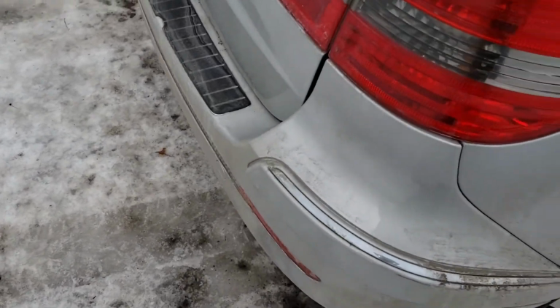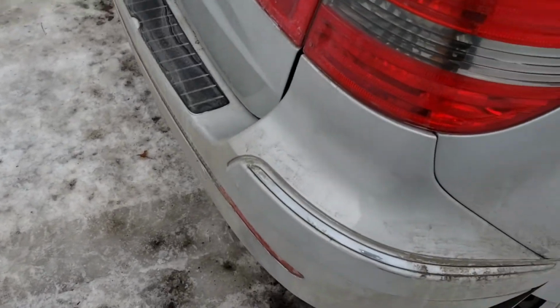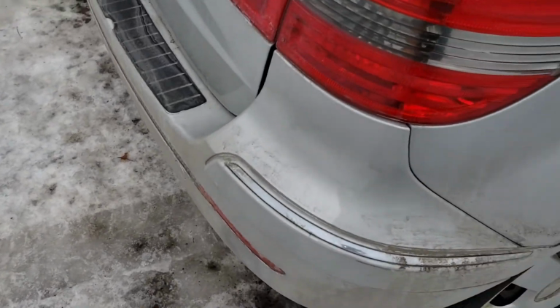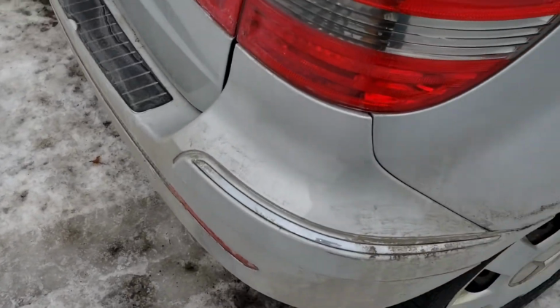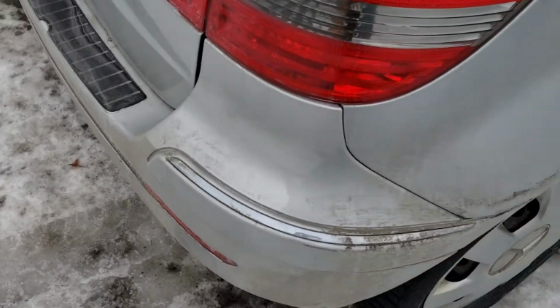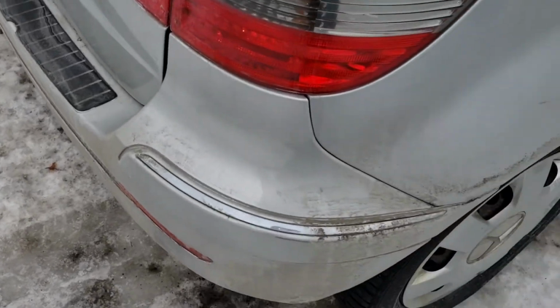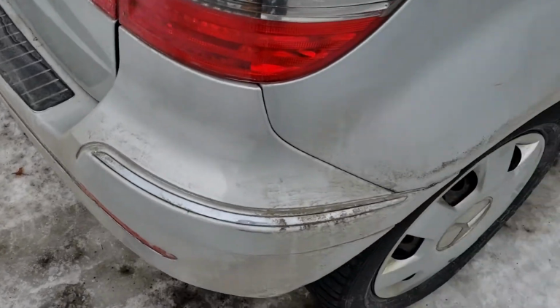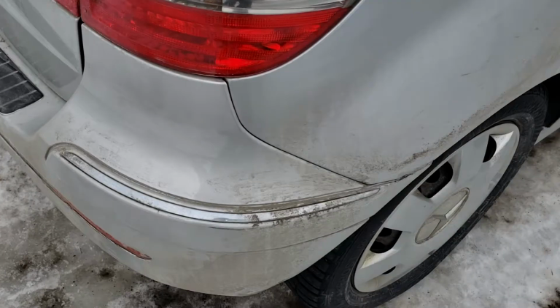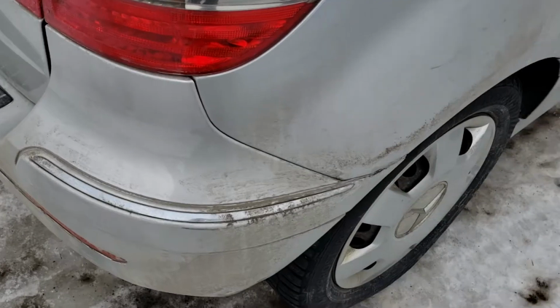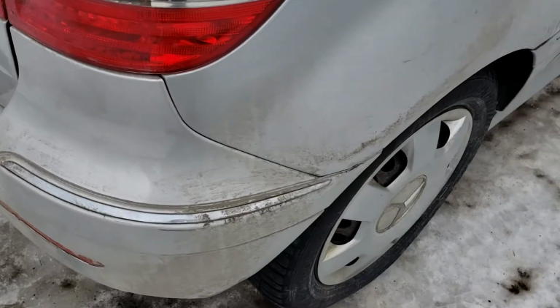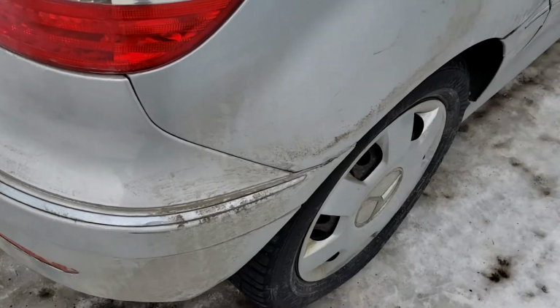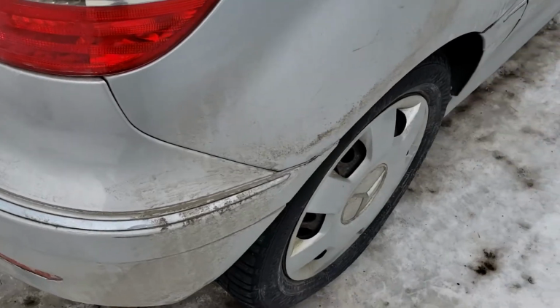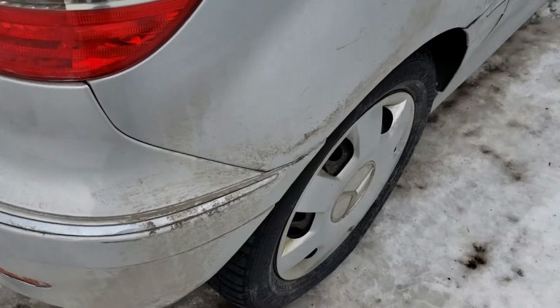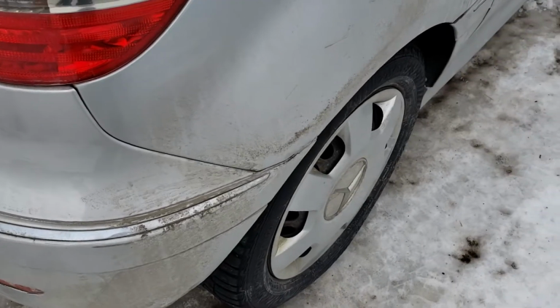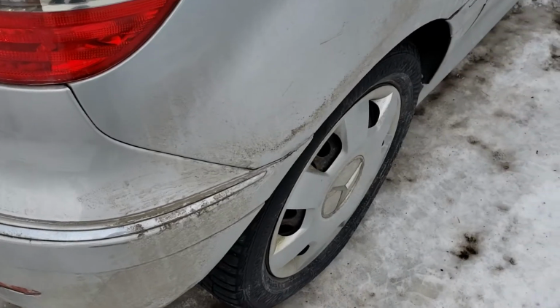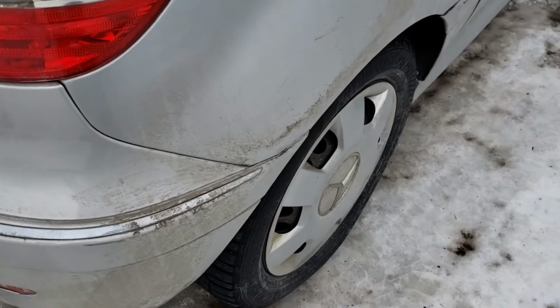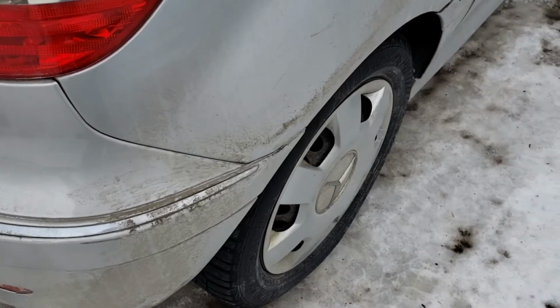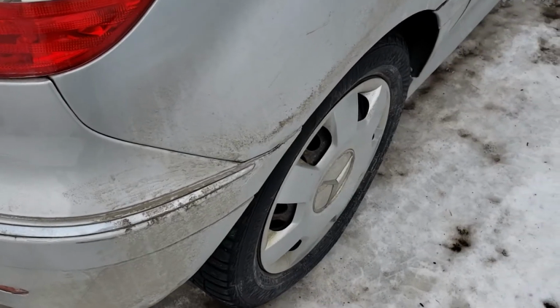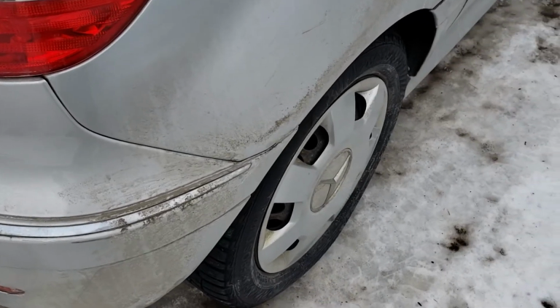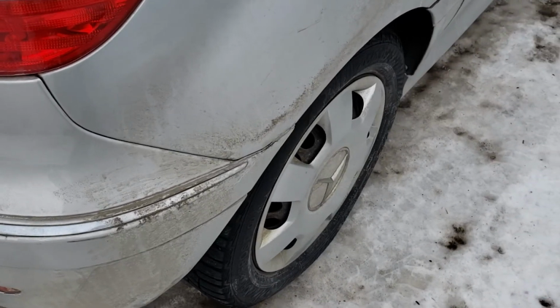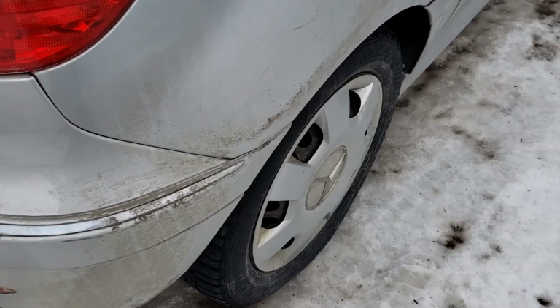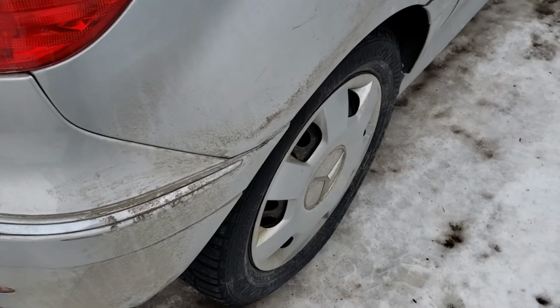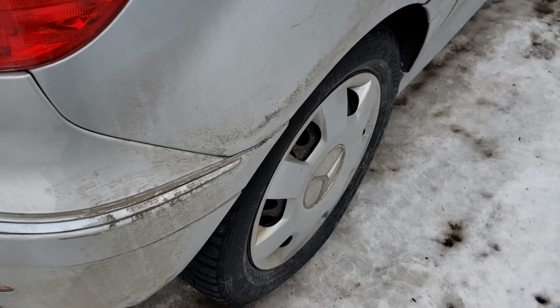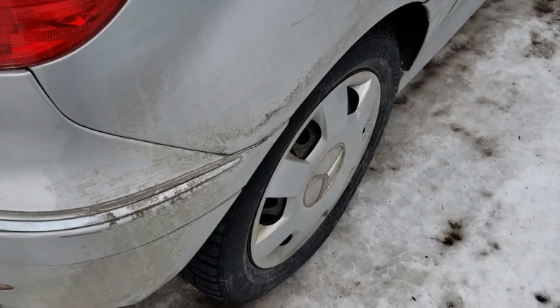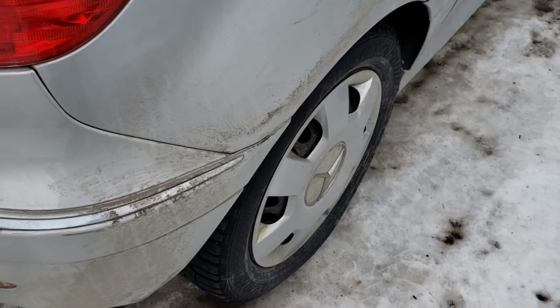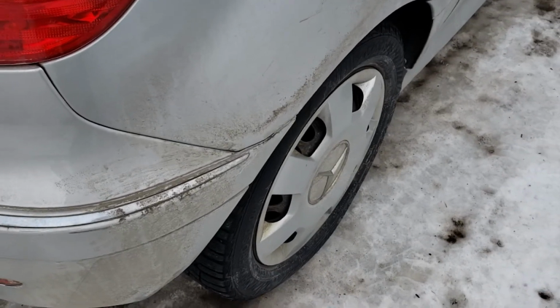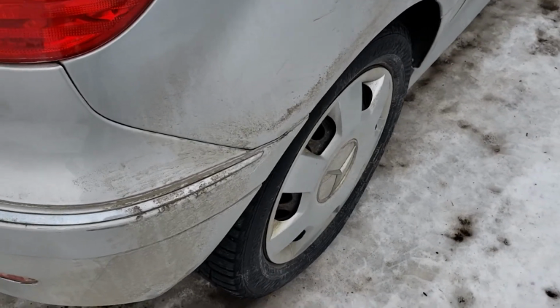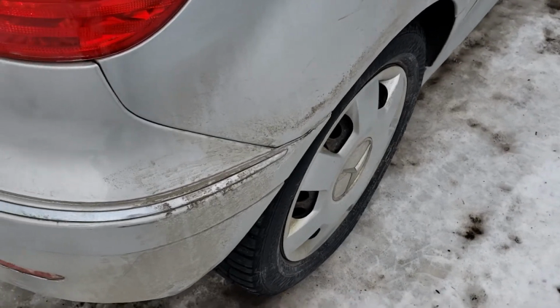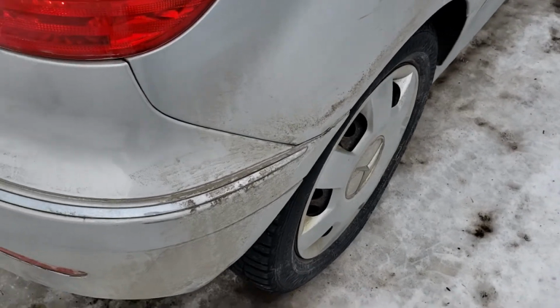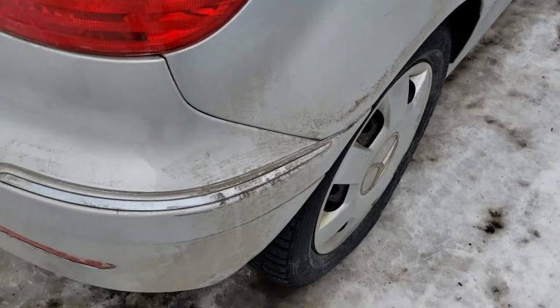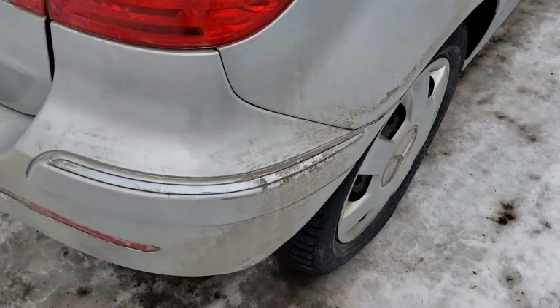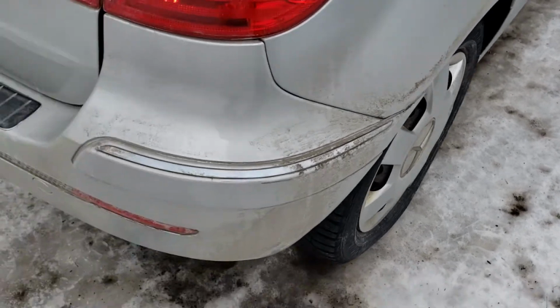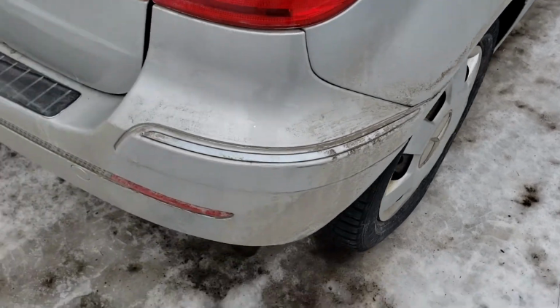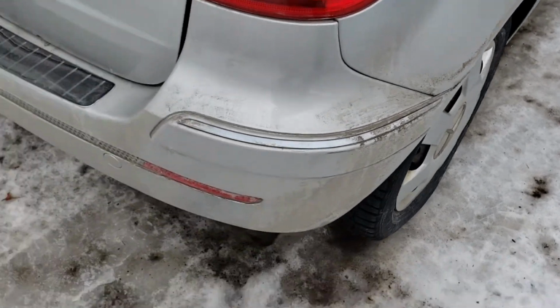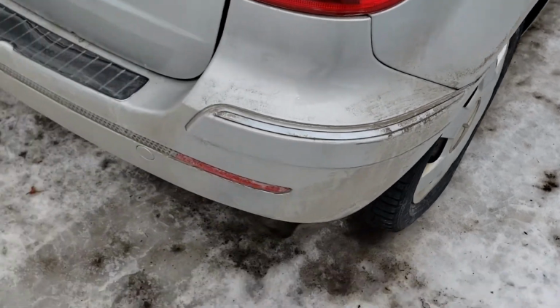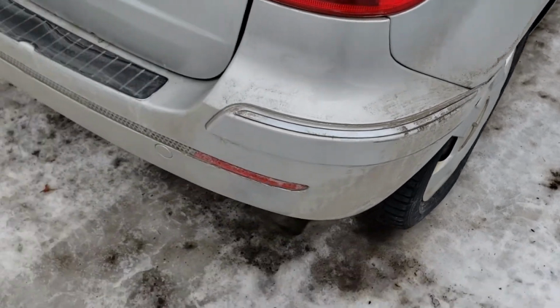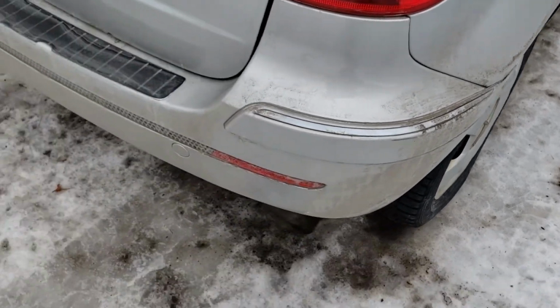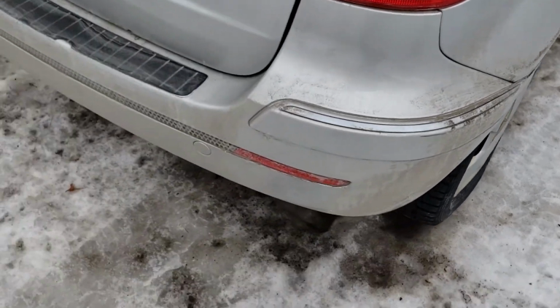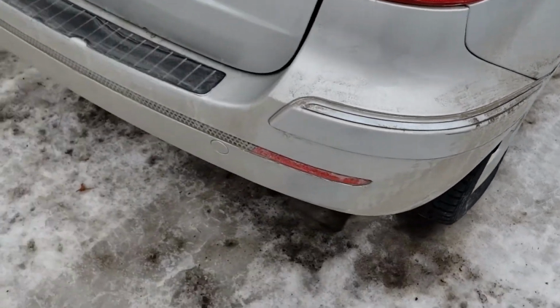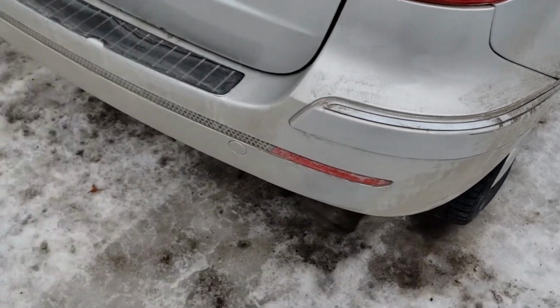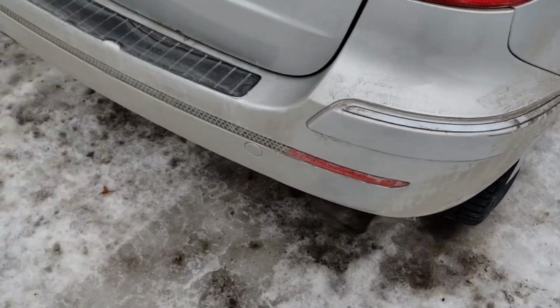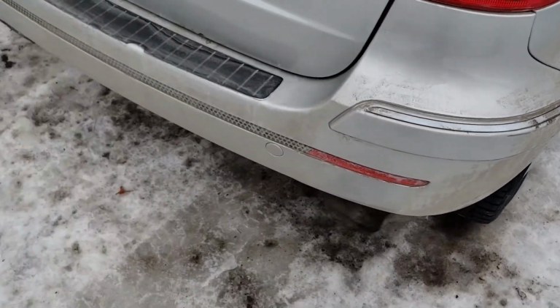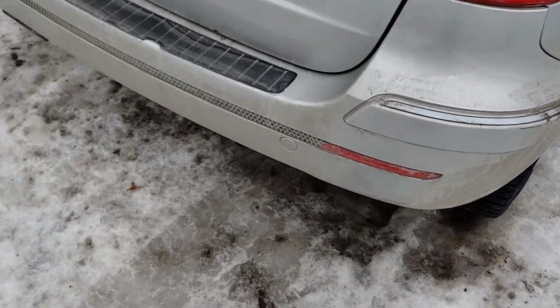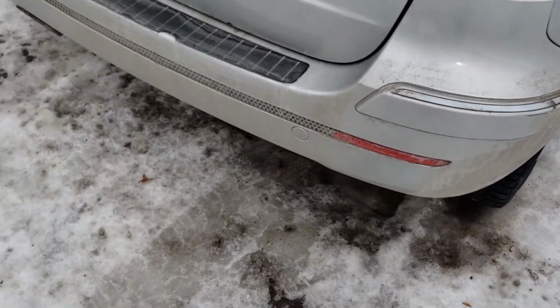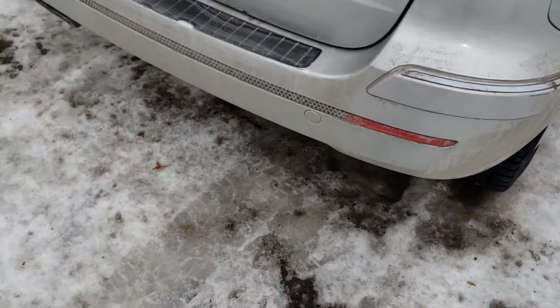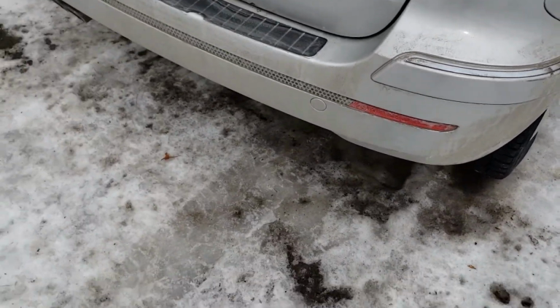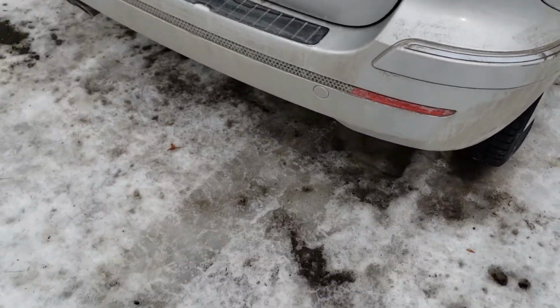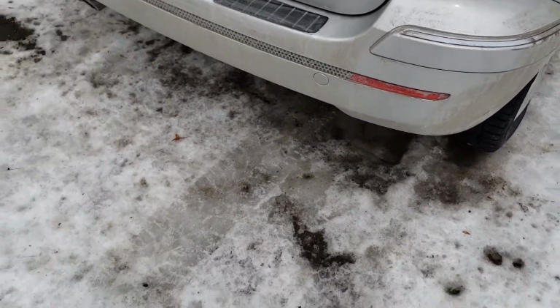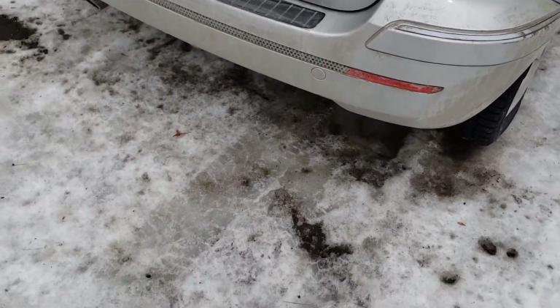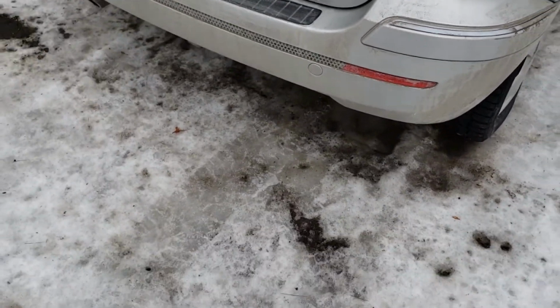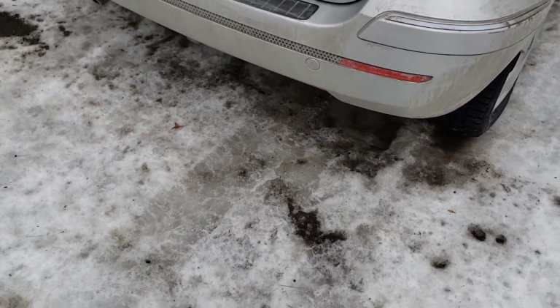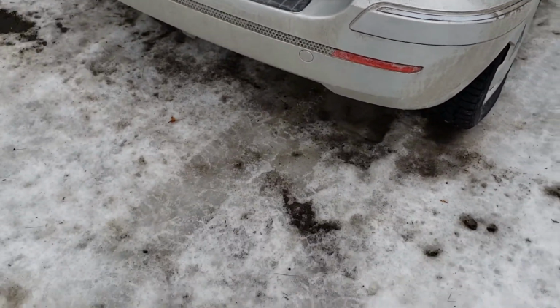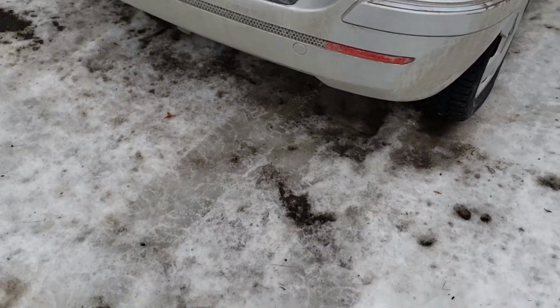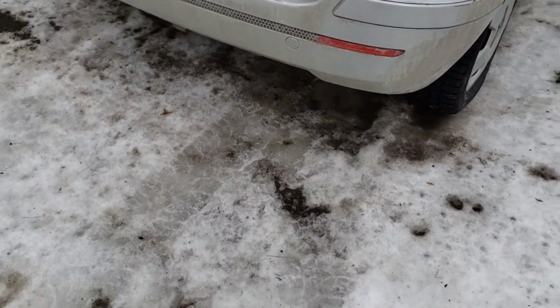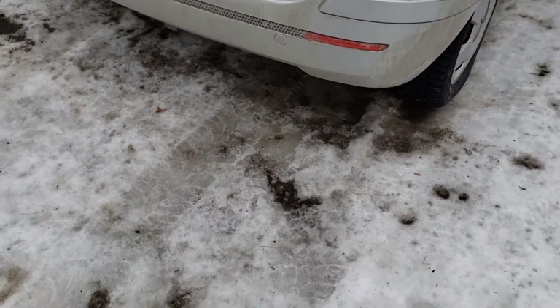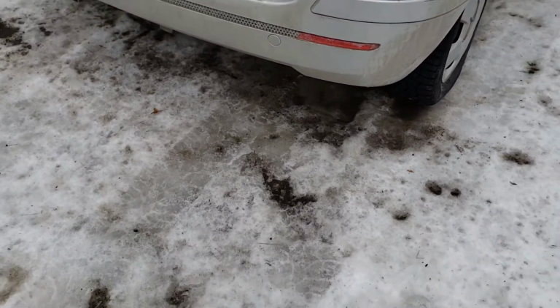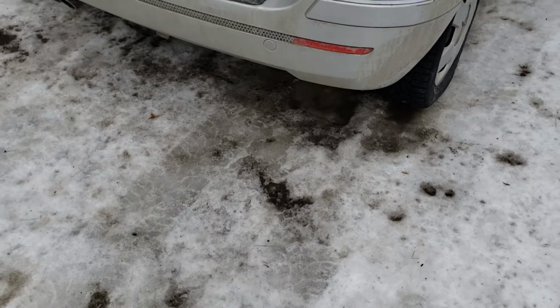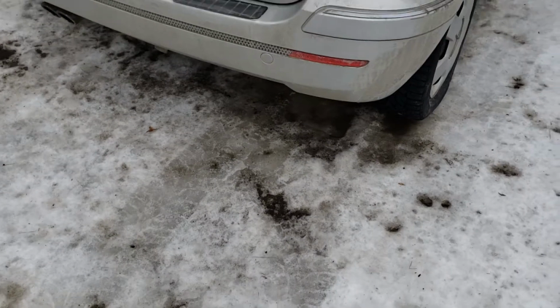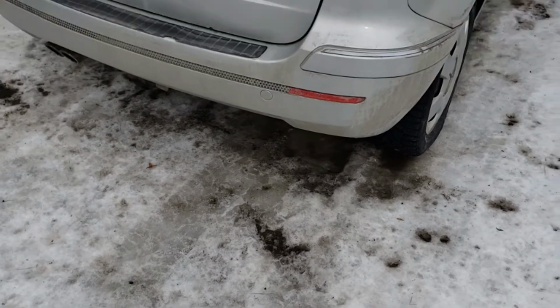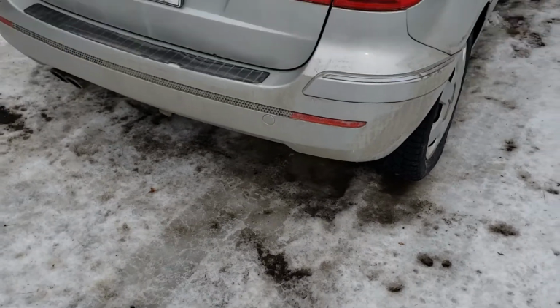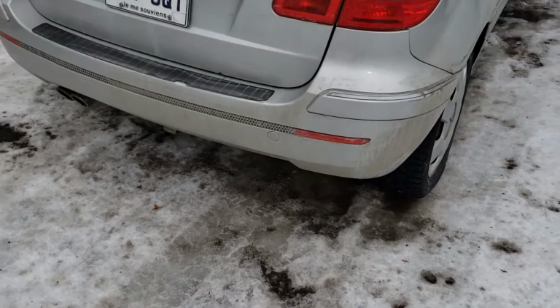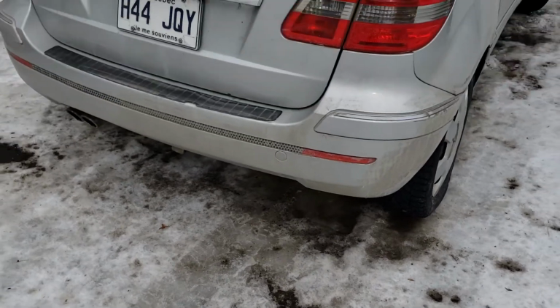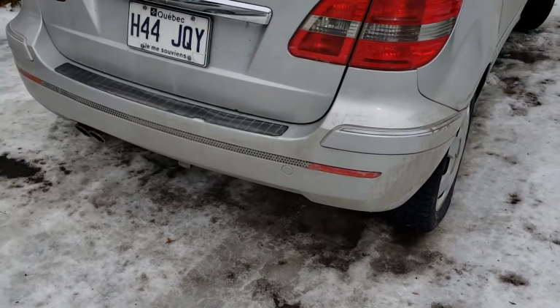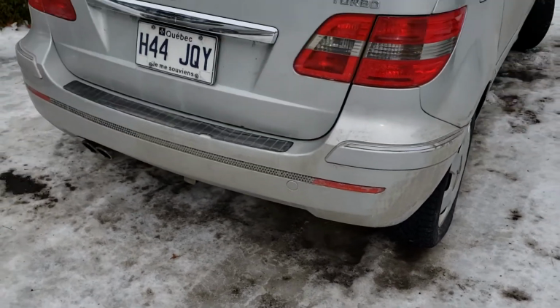The tire is a little bit low on air, but honestly, not a big deal.